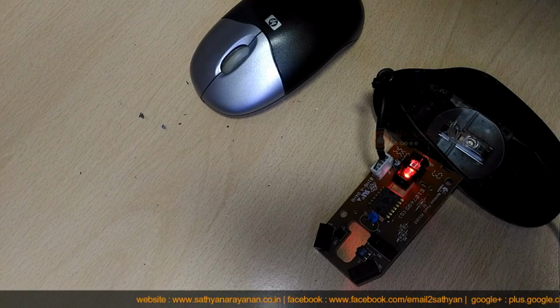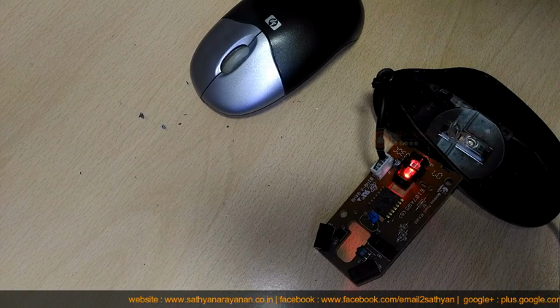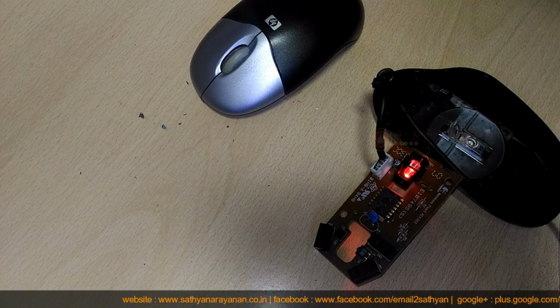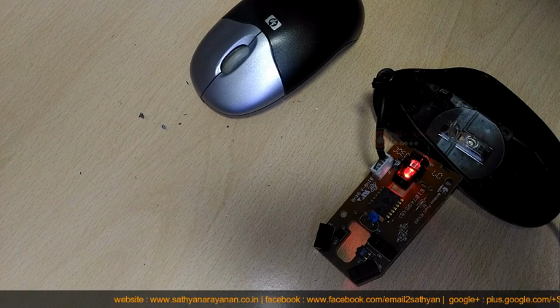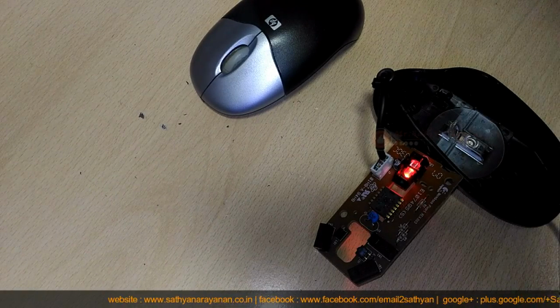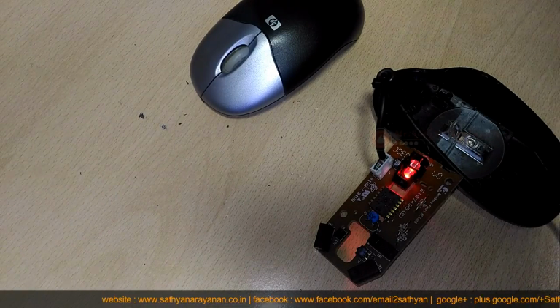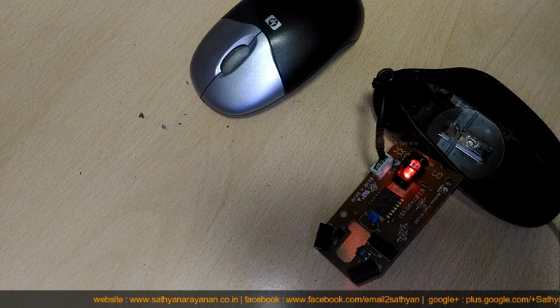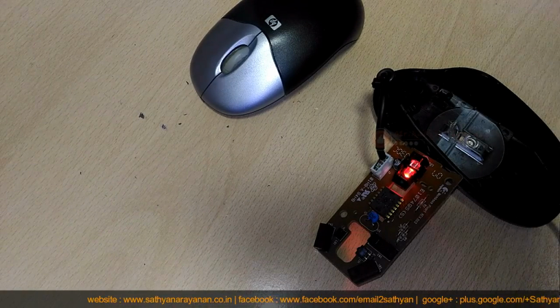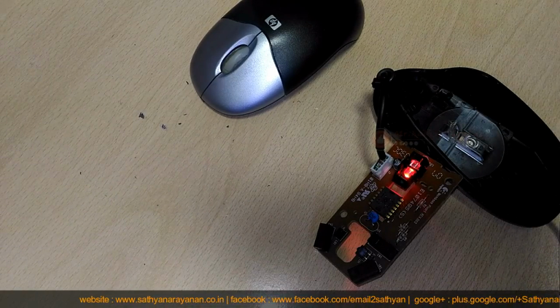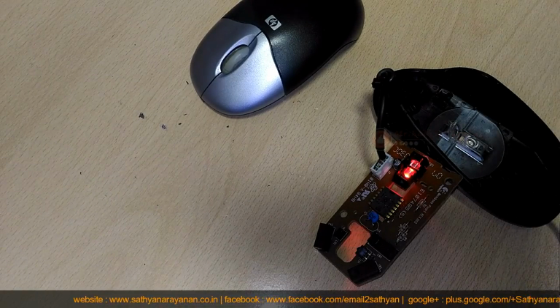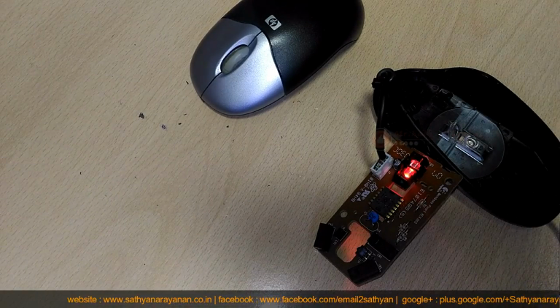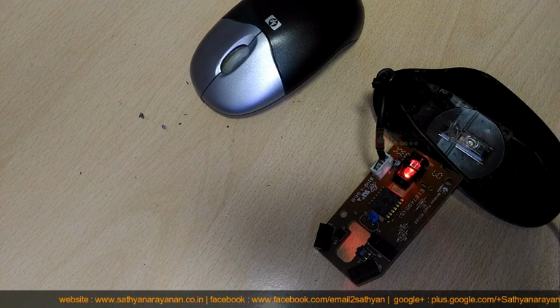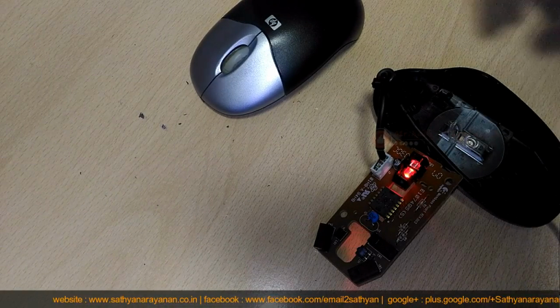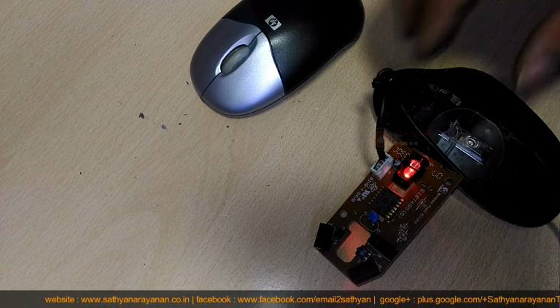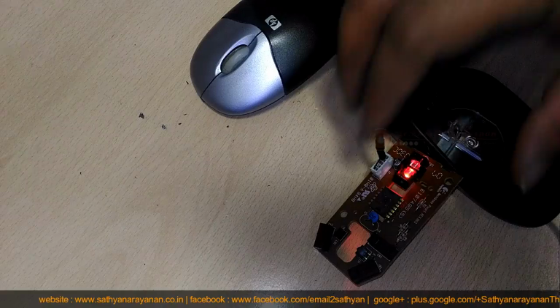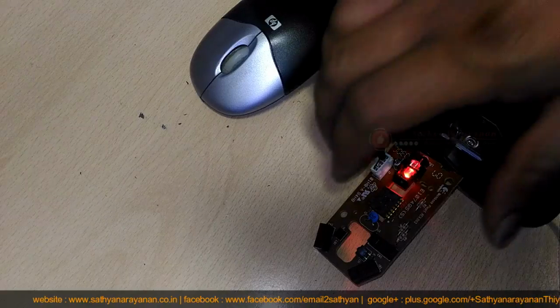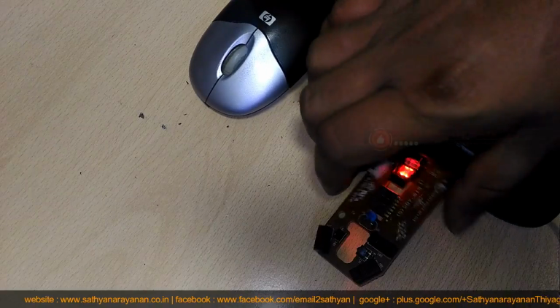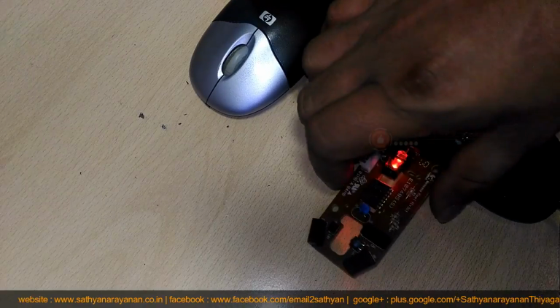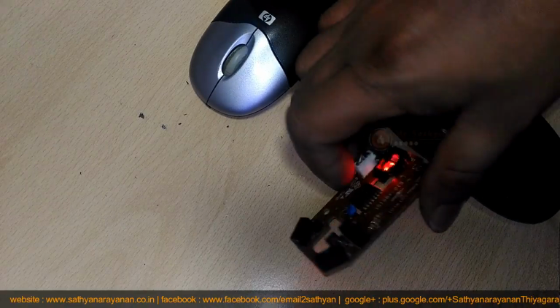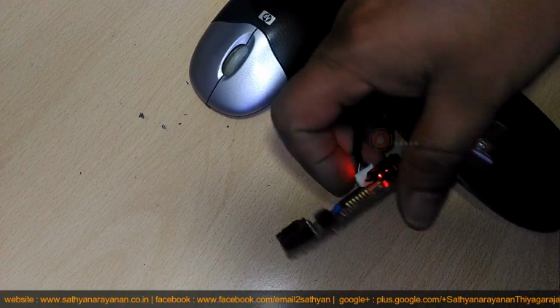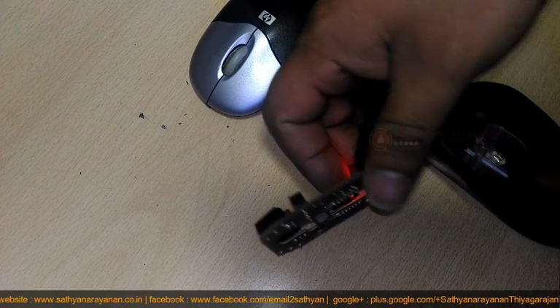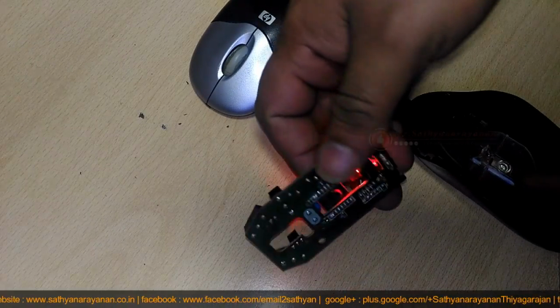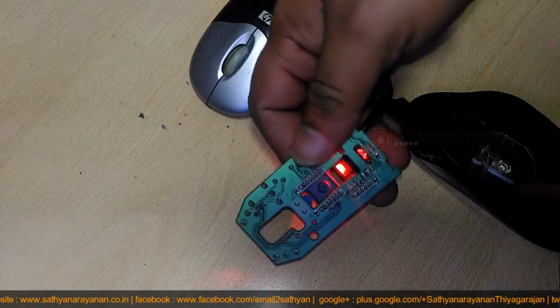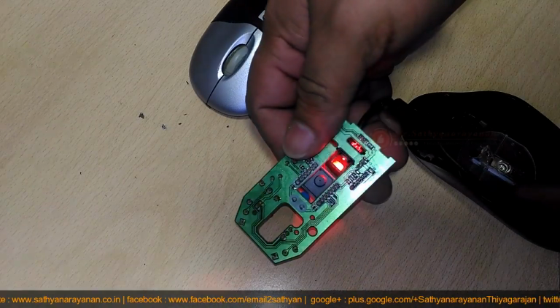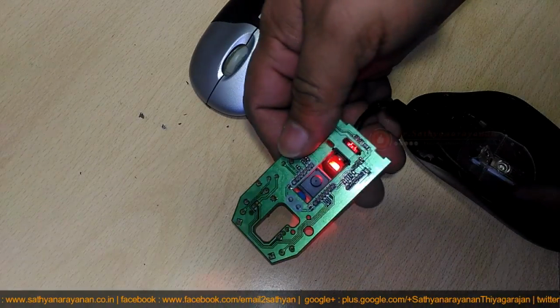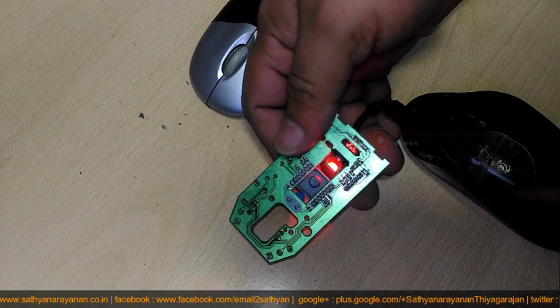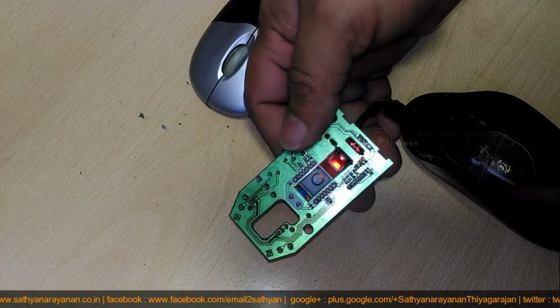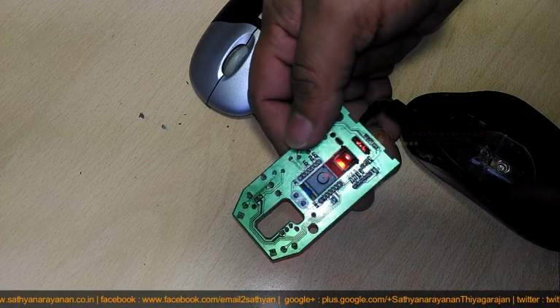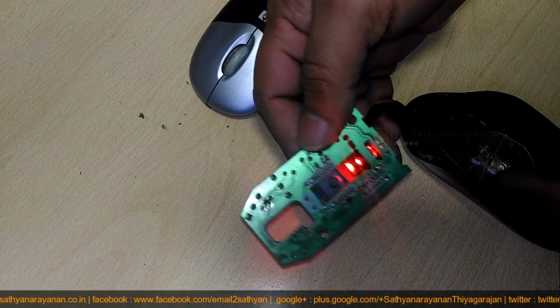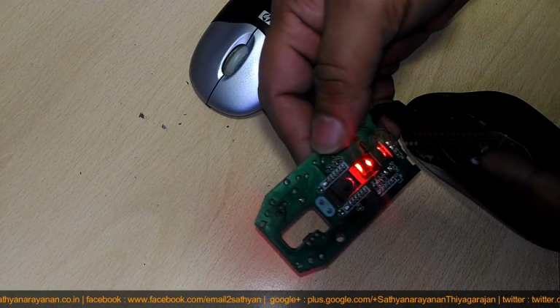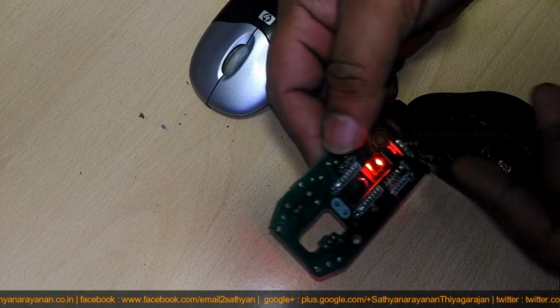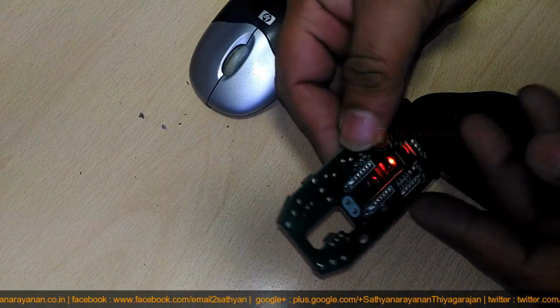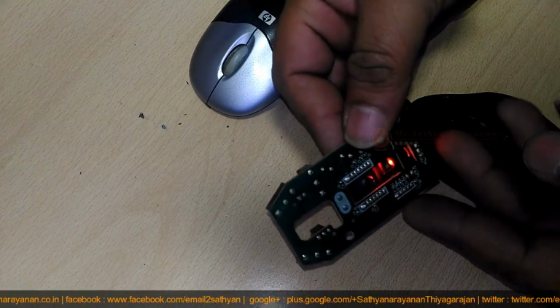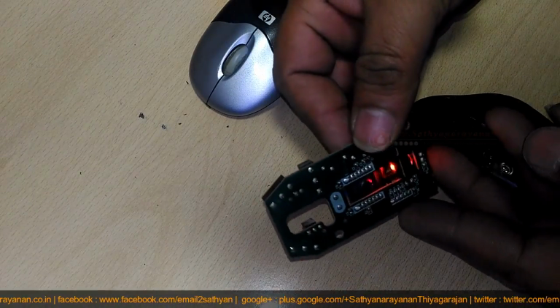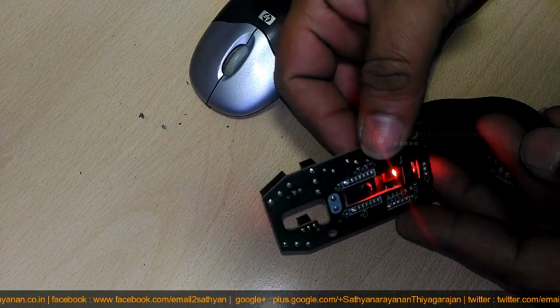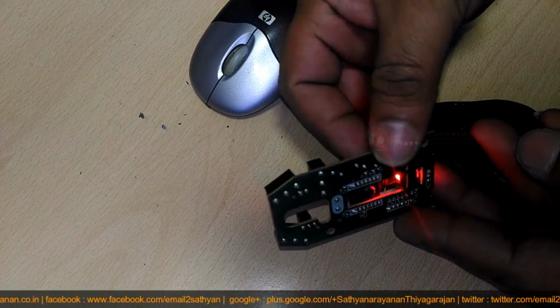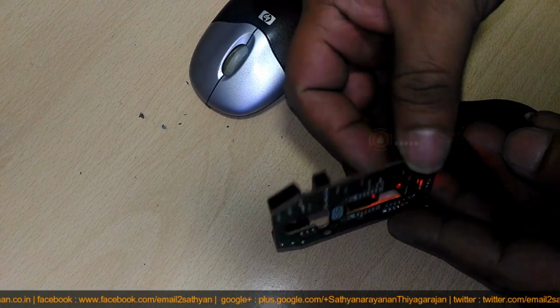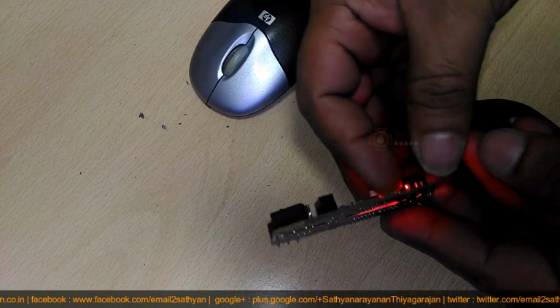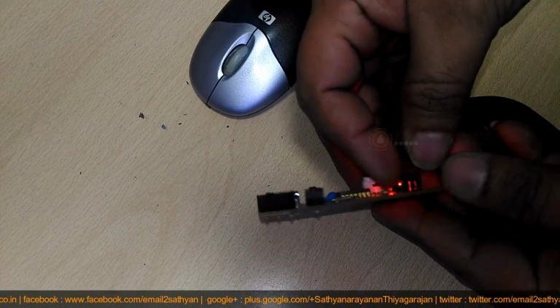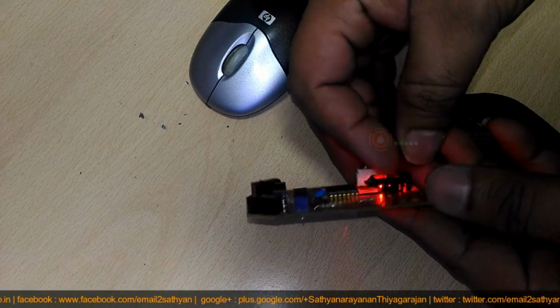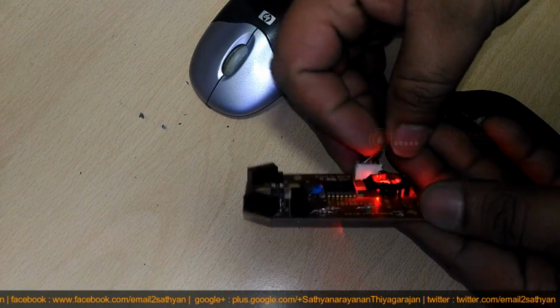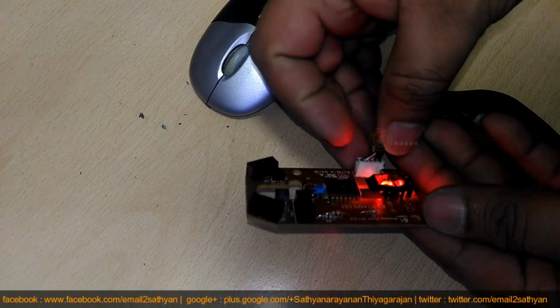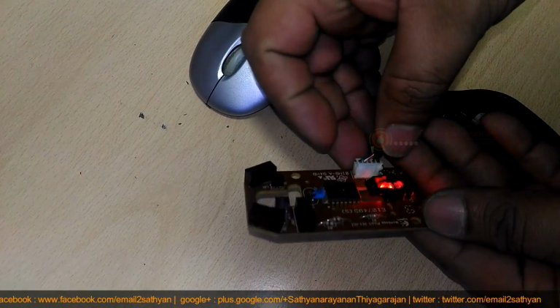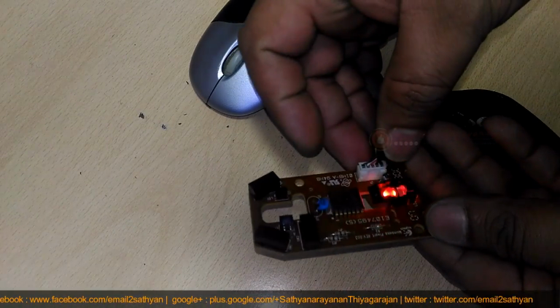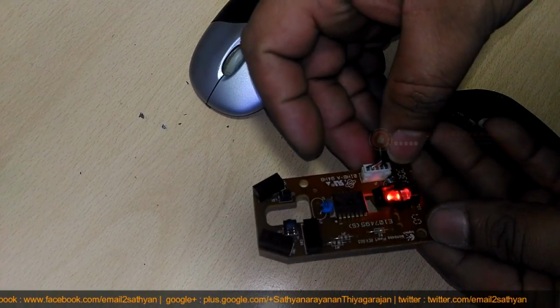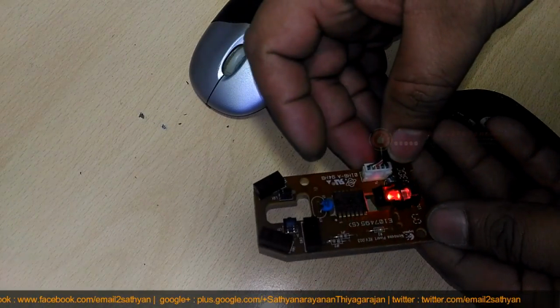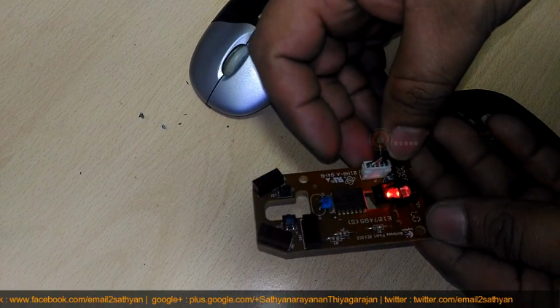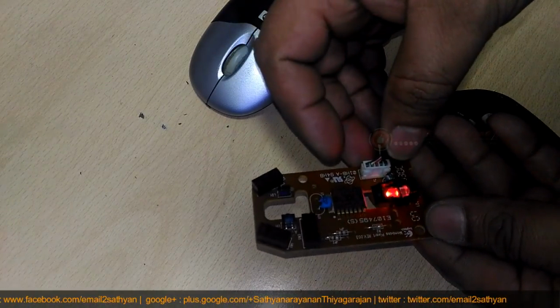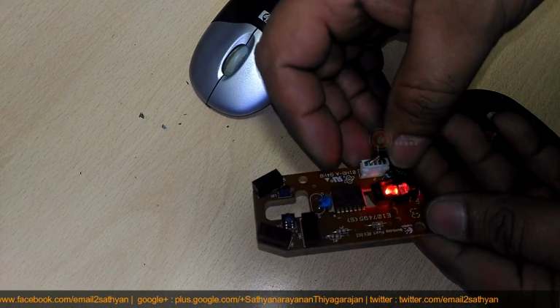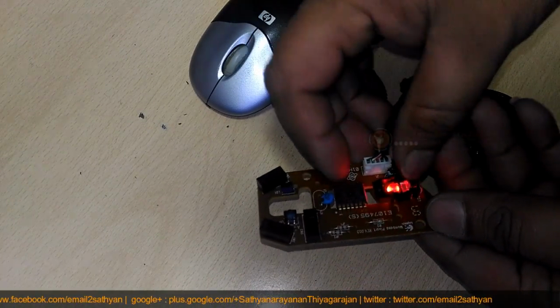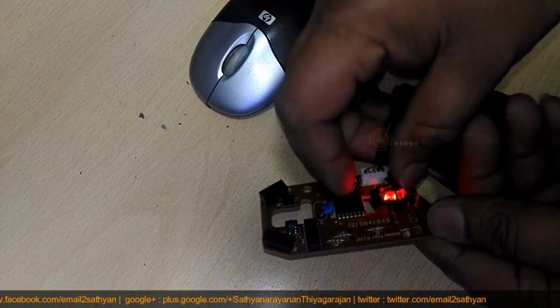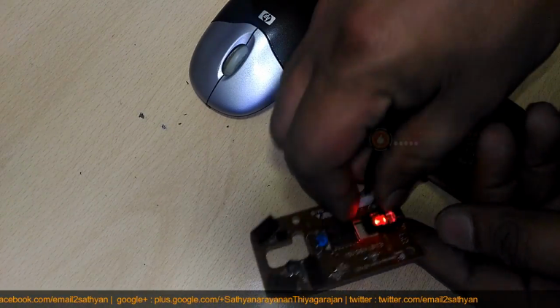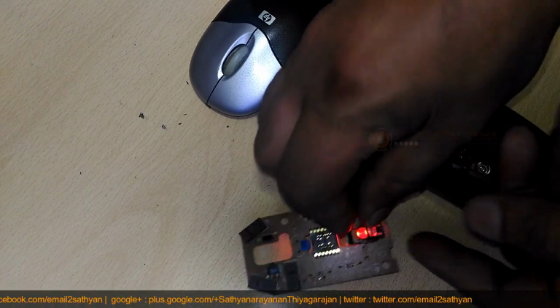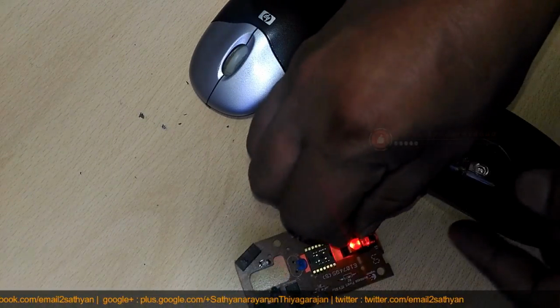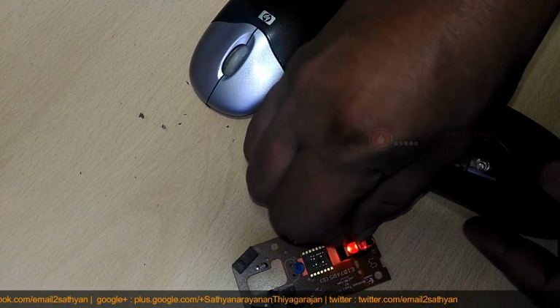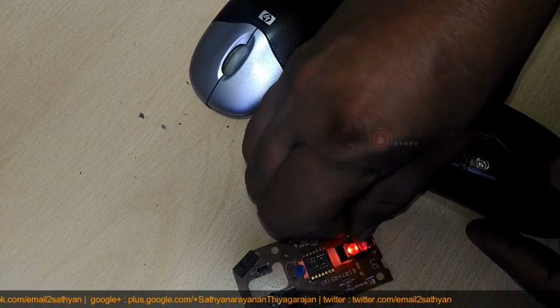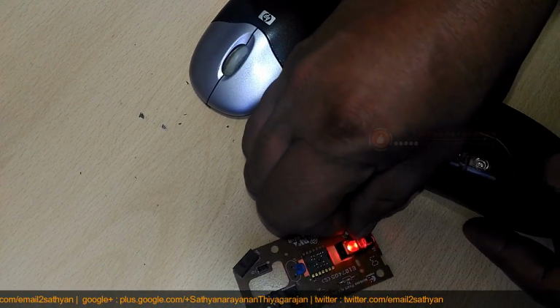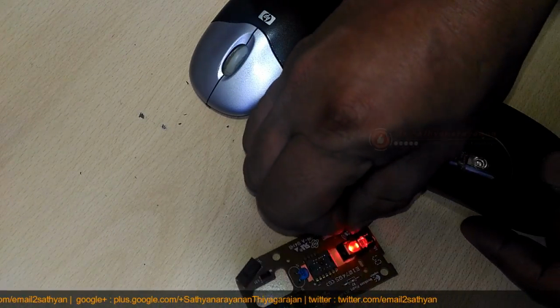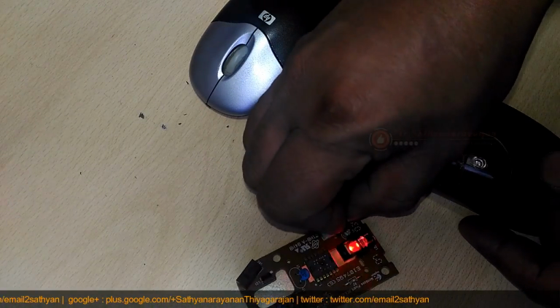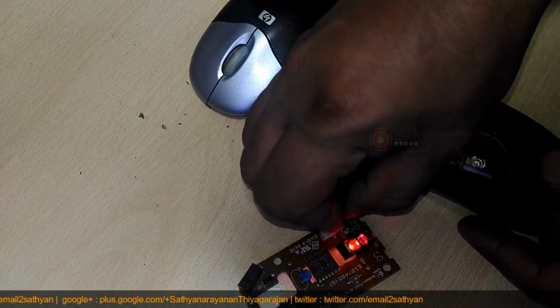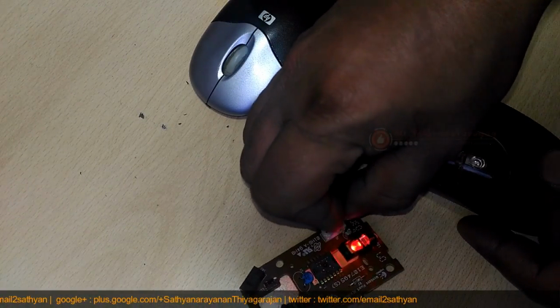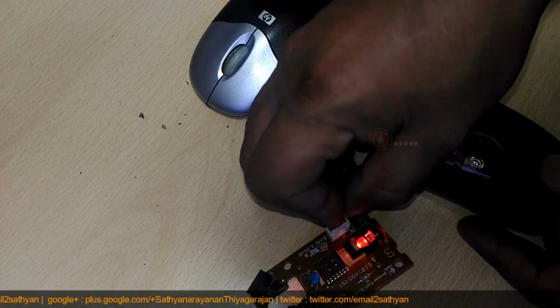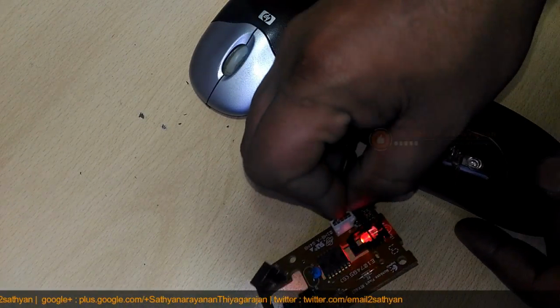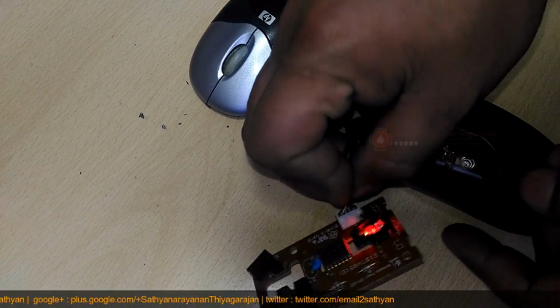Here's the inside of a typical optical mouse and a few of the main components. The most interesting bits are in the center, where the LED light shines down onto your desk, and at the front, where button presses are detected by switches.